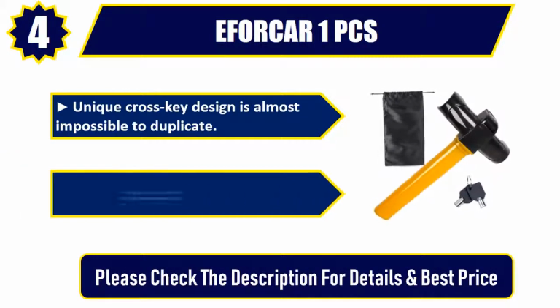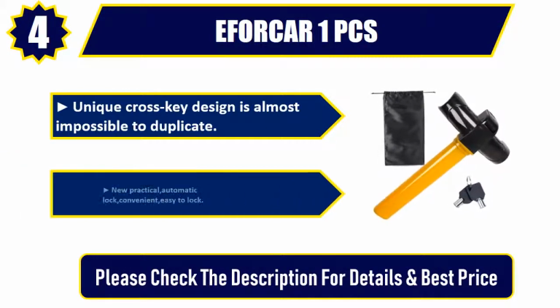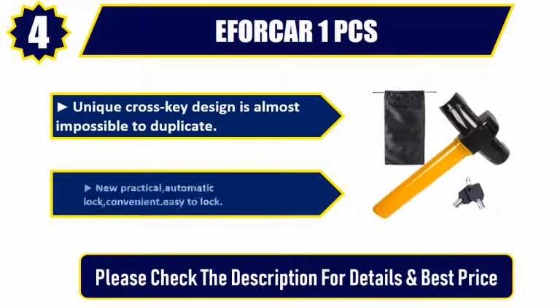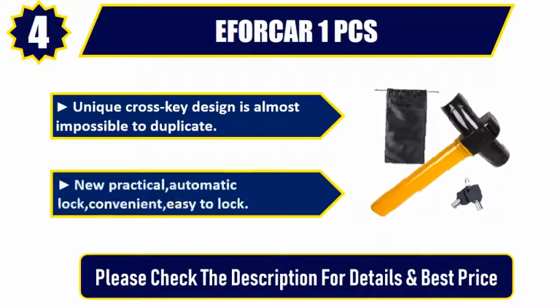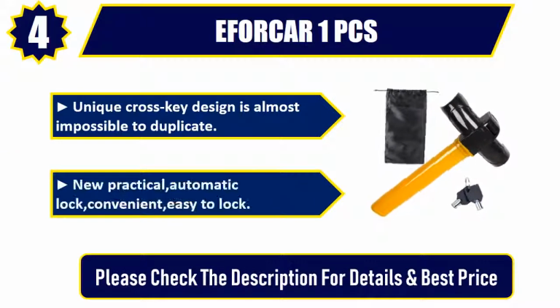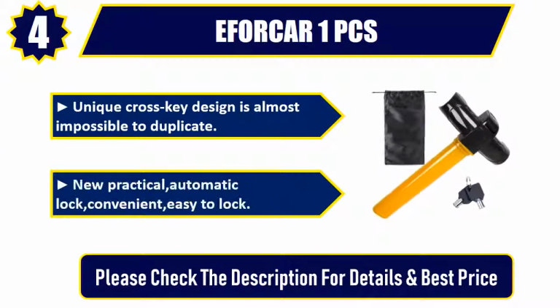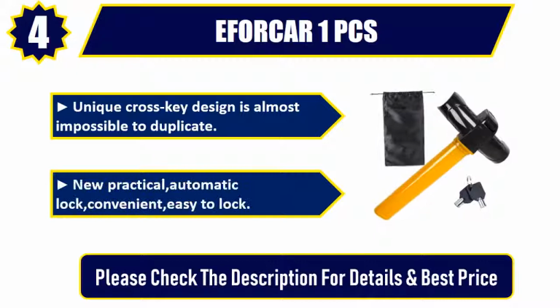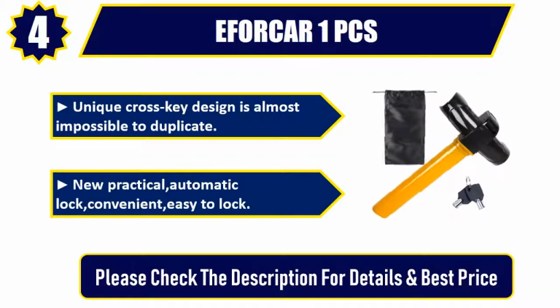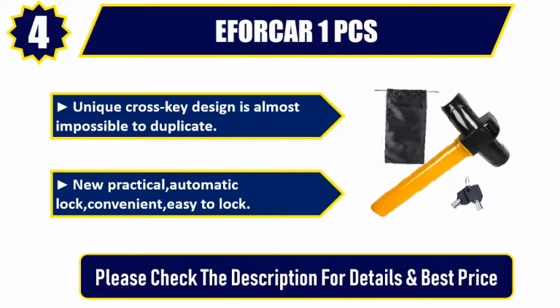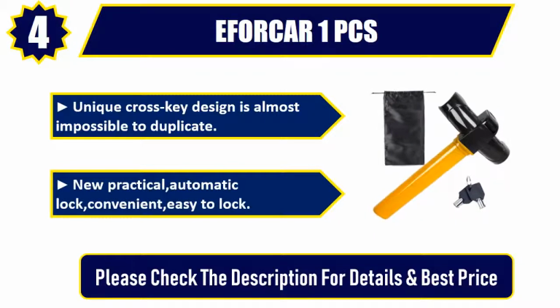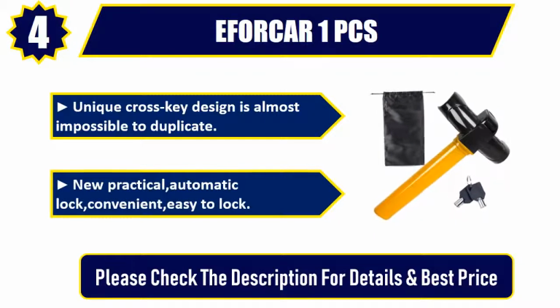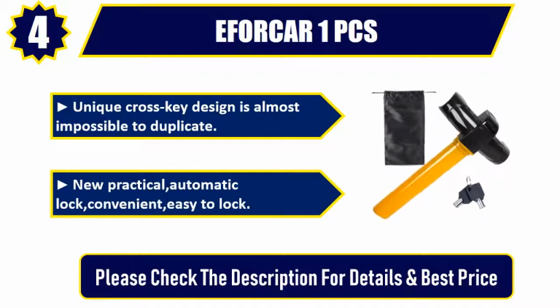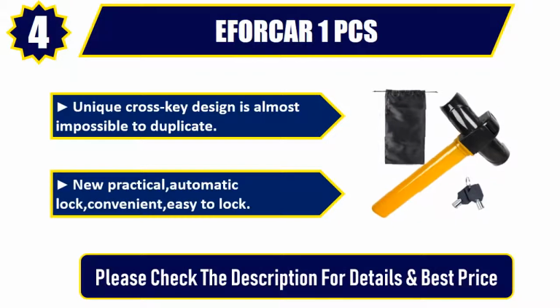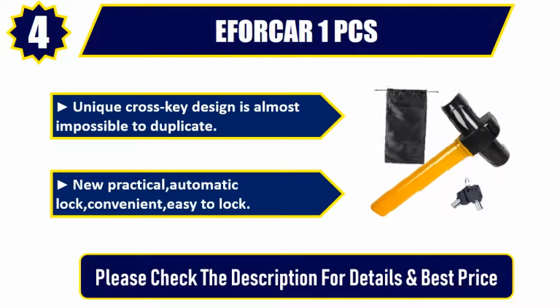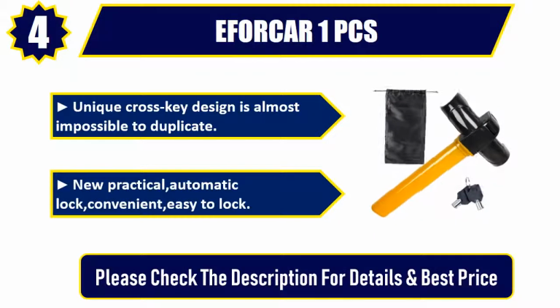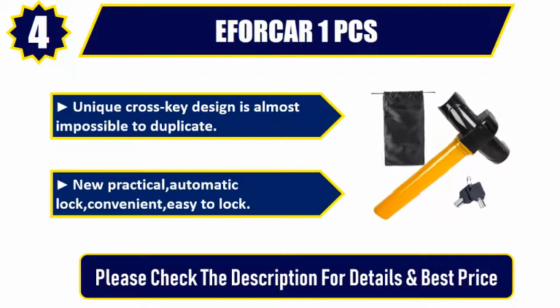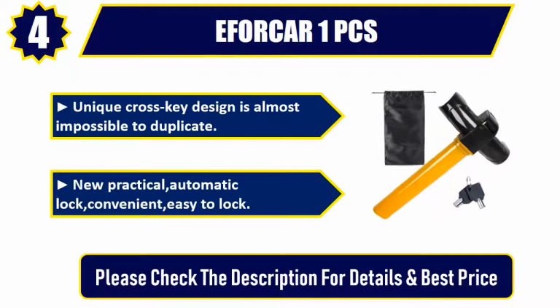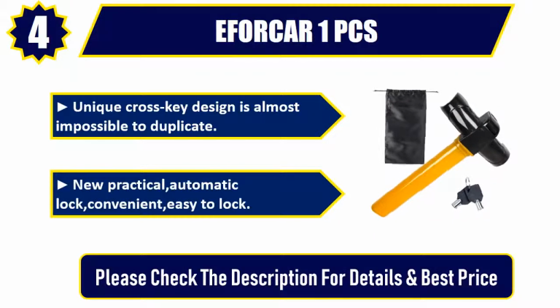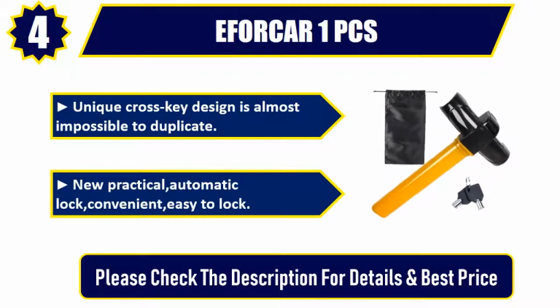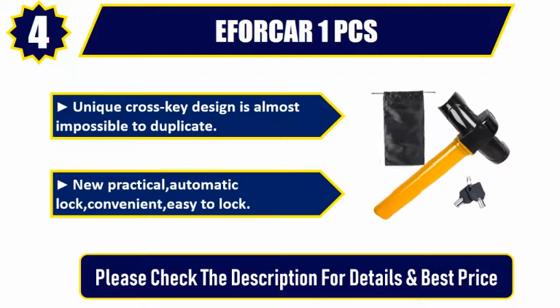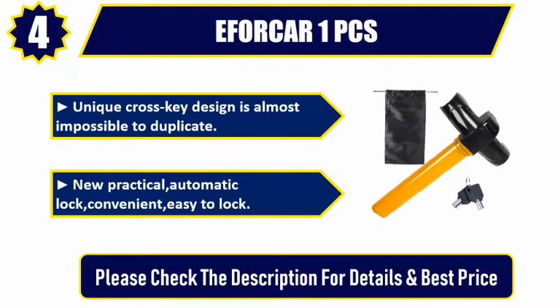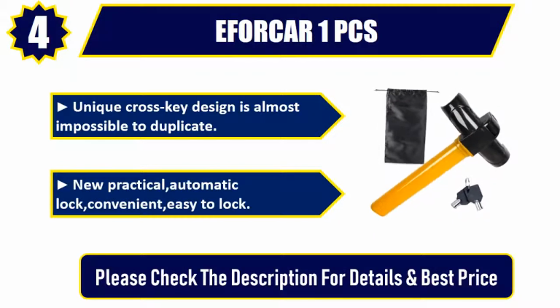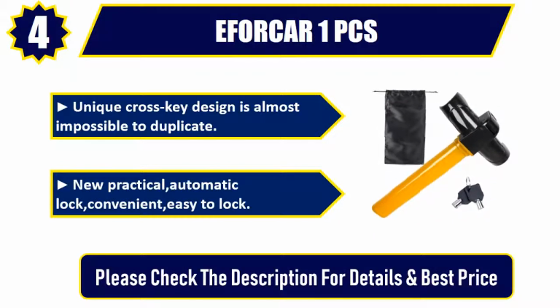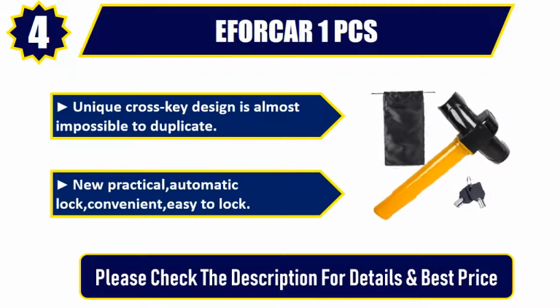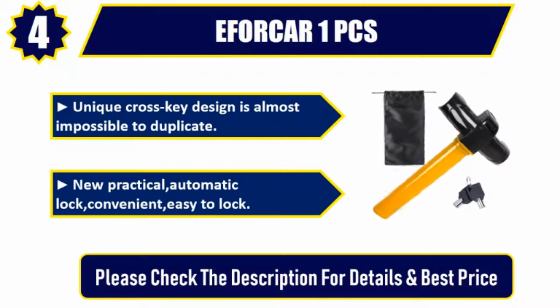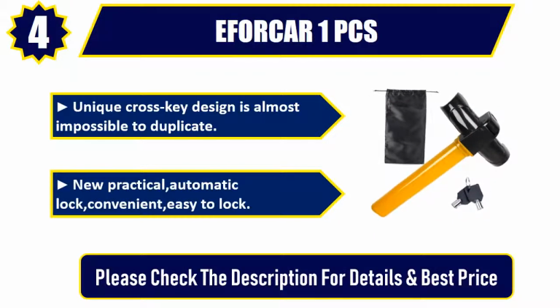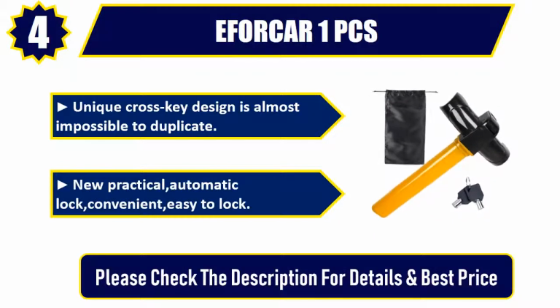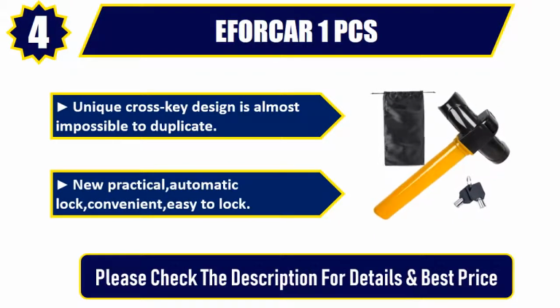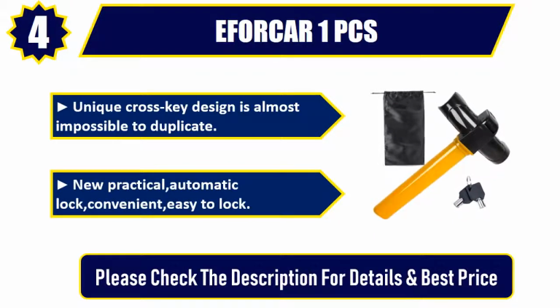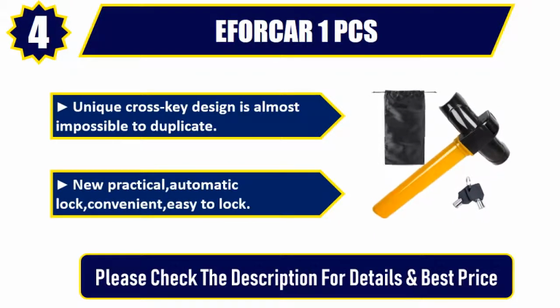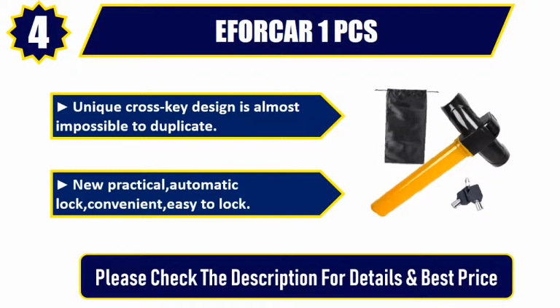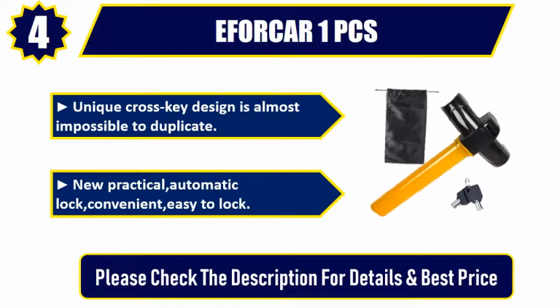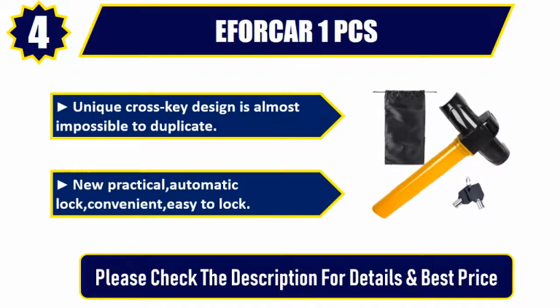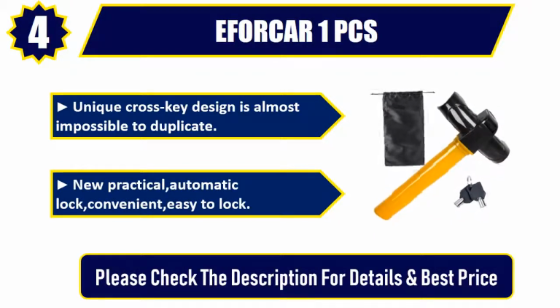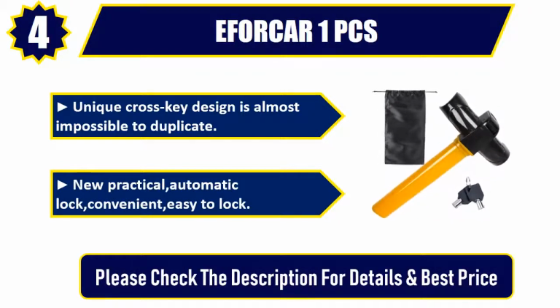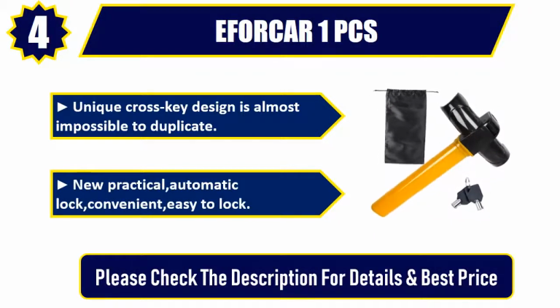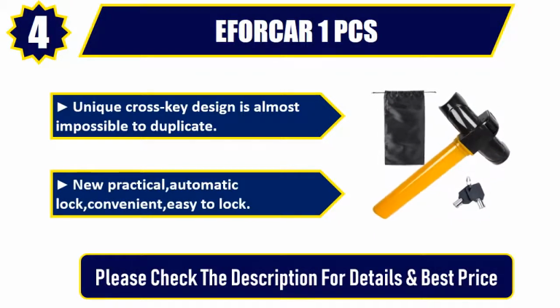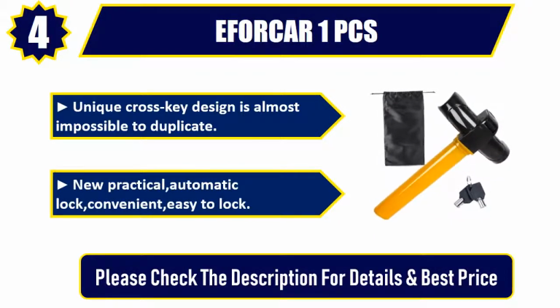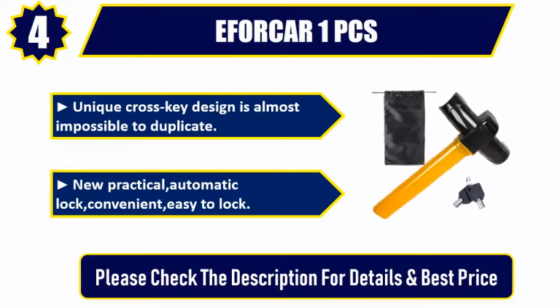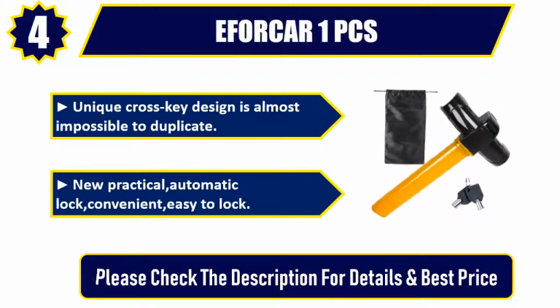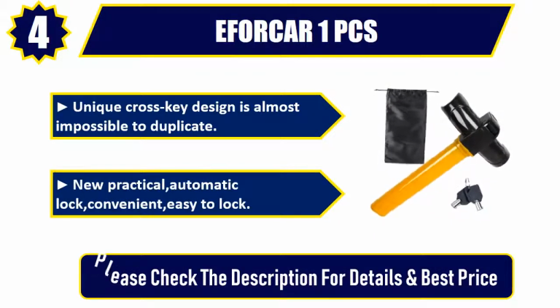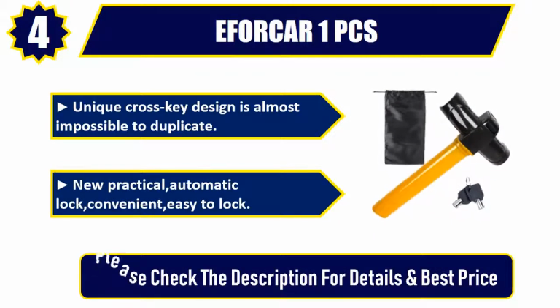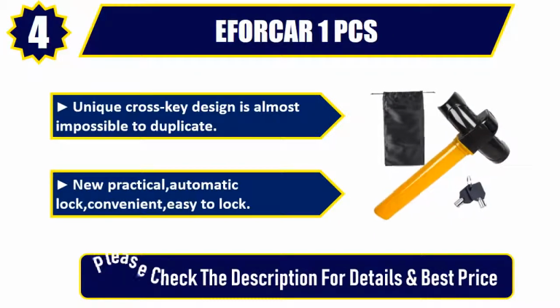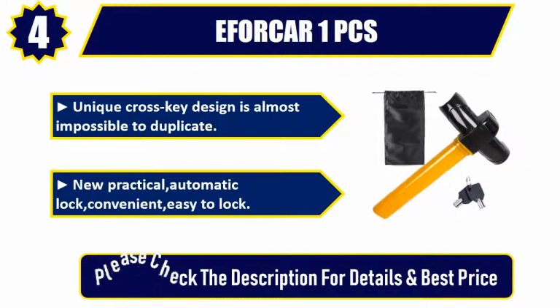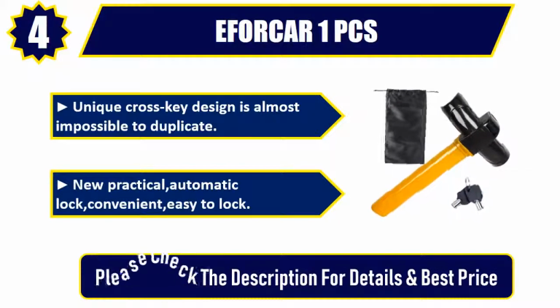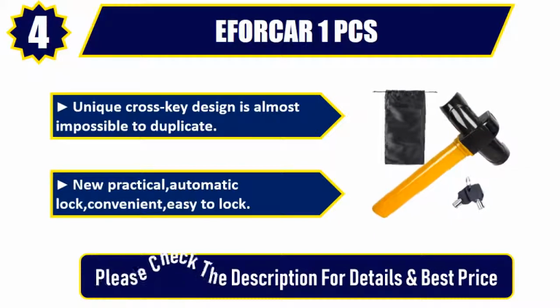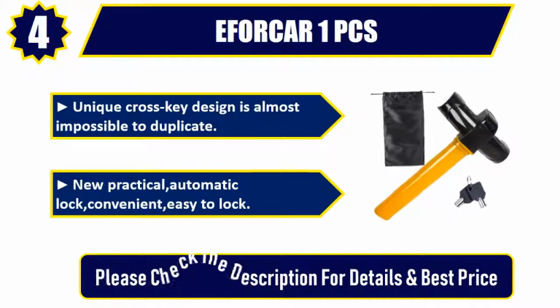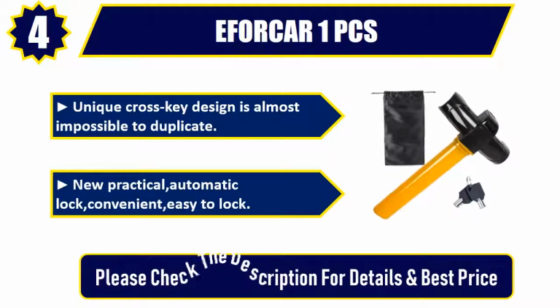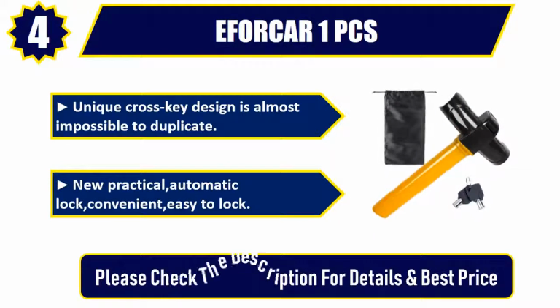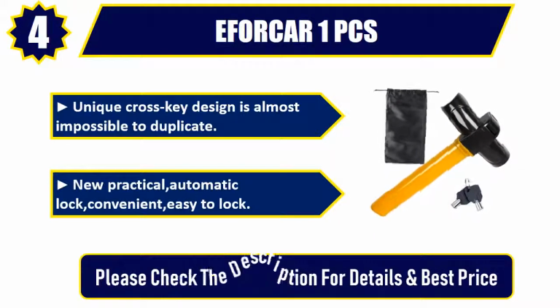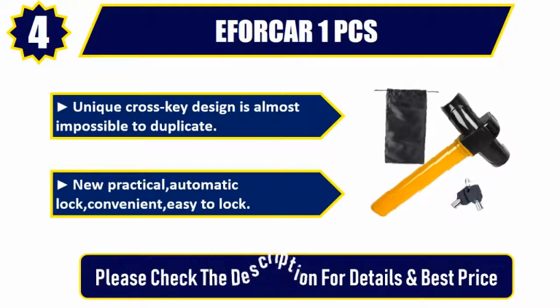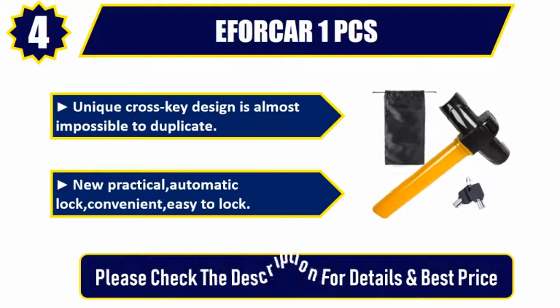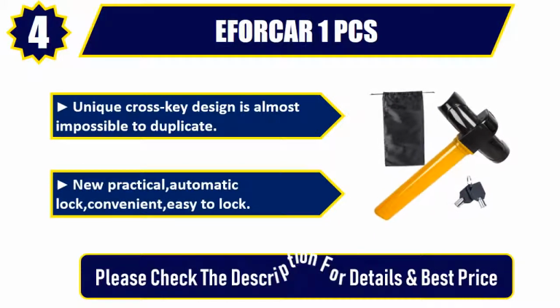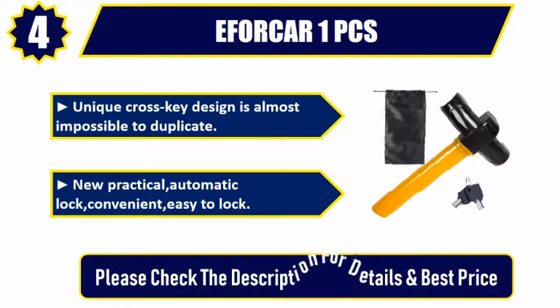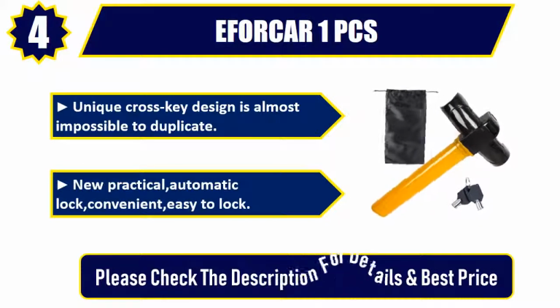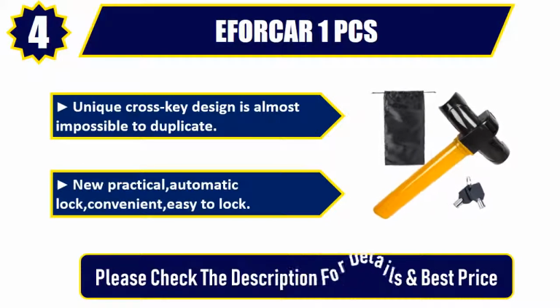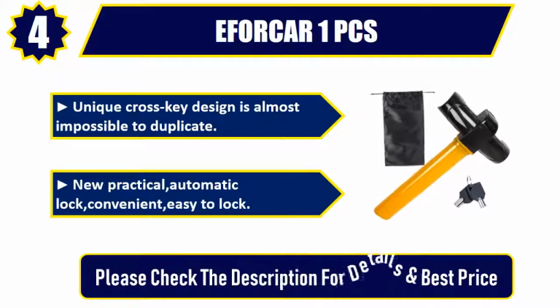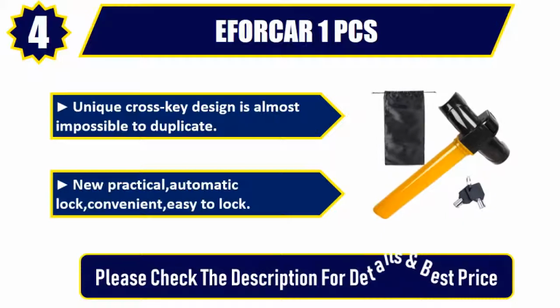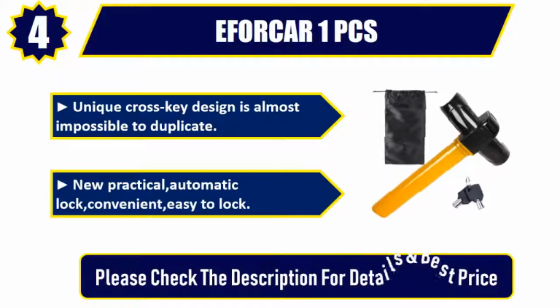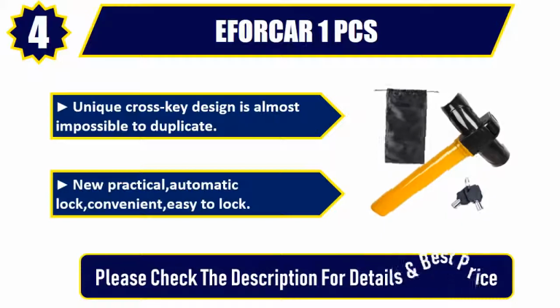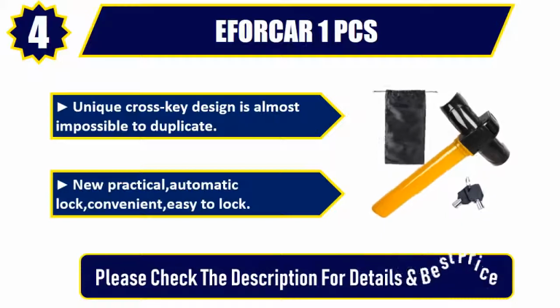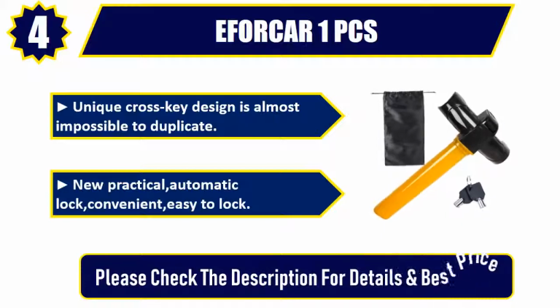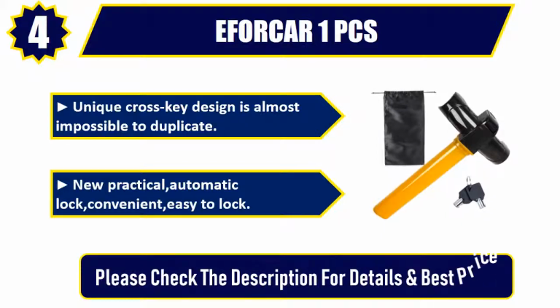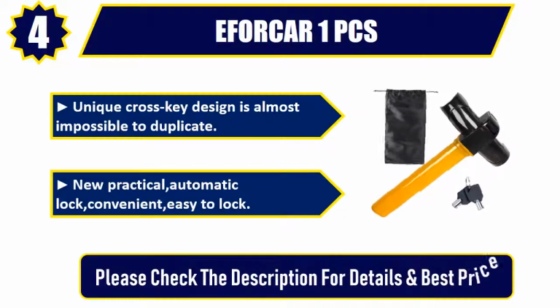New practical automatic lock — convenient, easy to lock. Please check the description for details and best price.